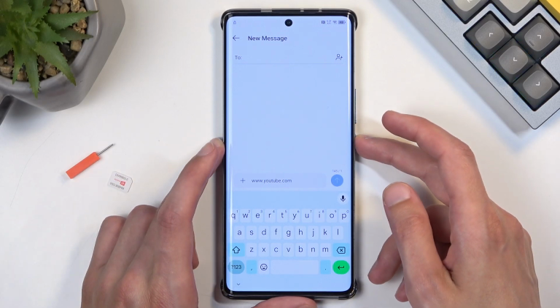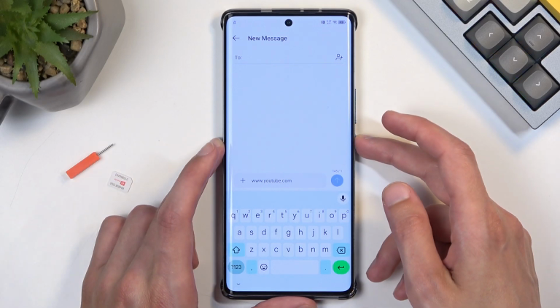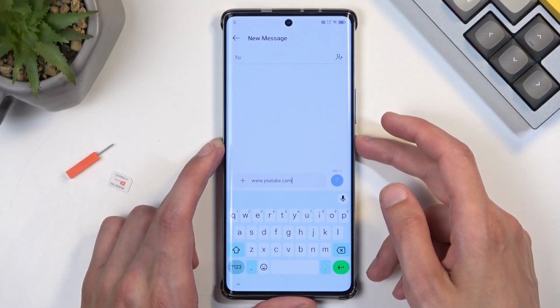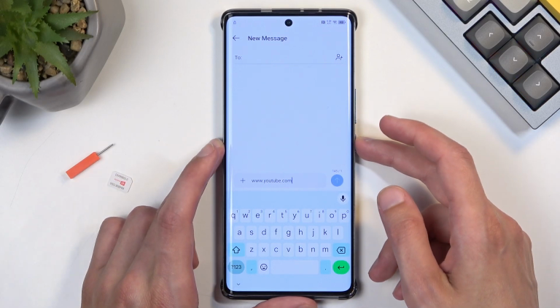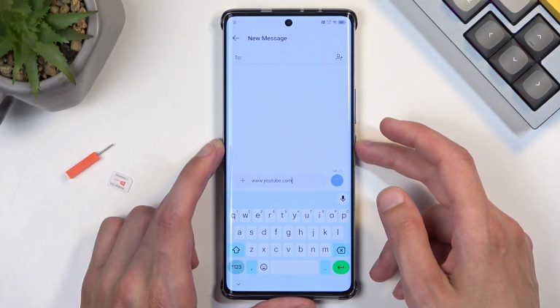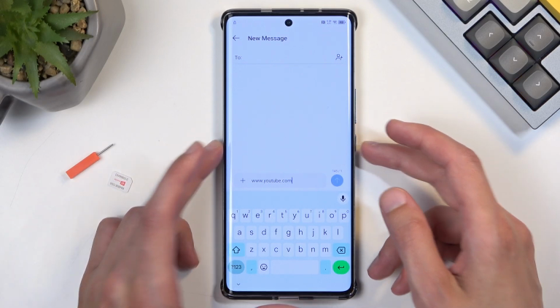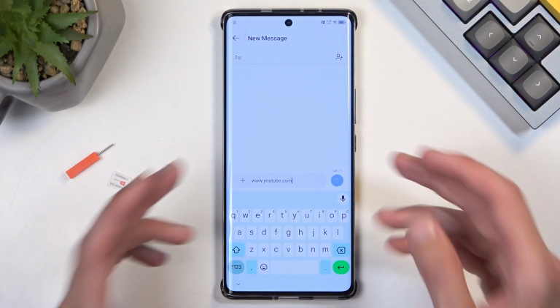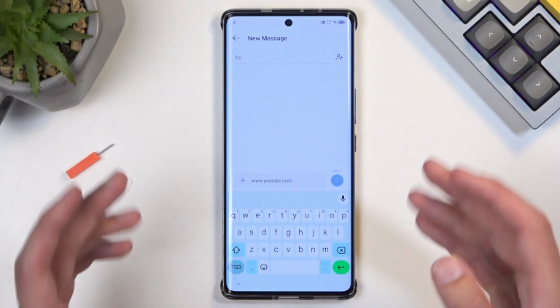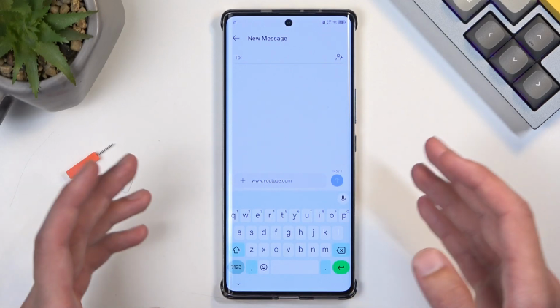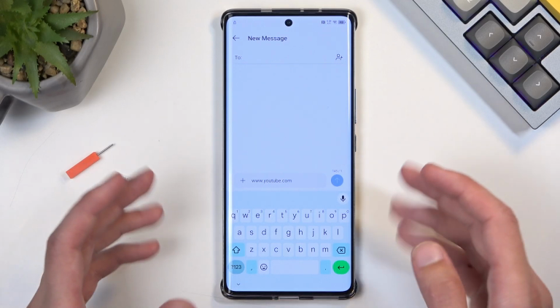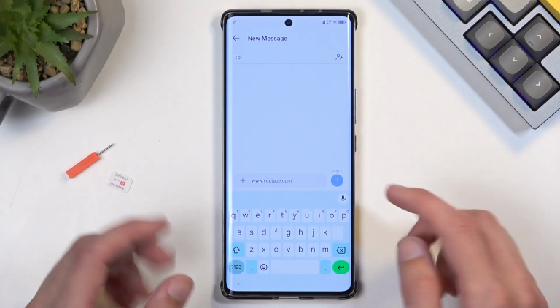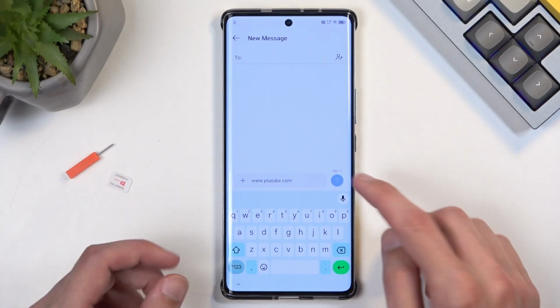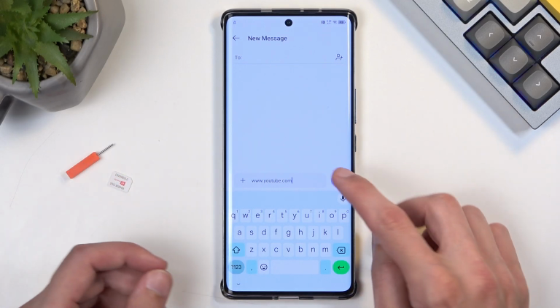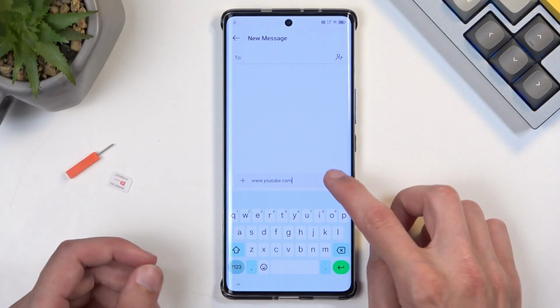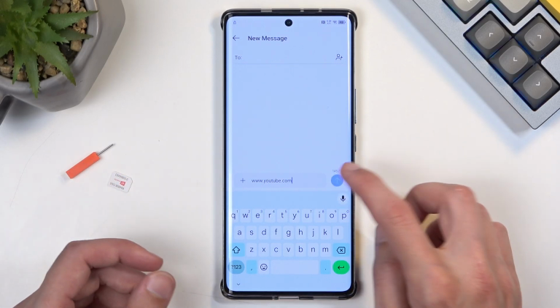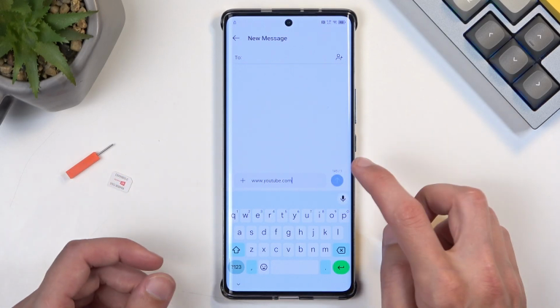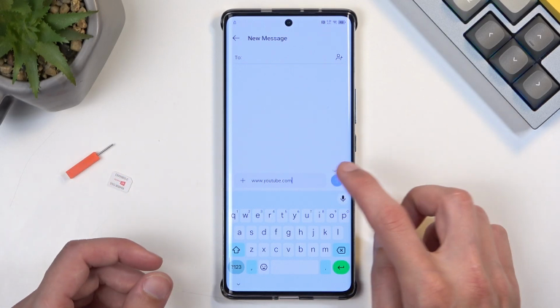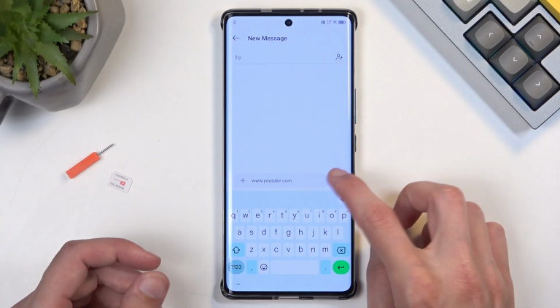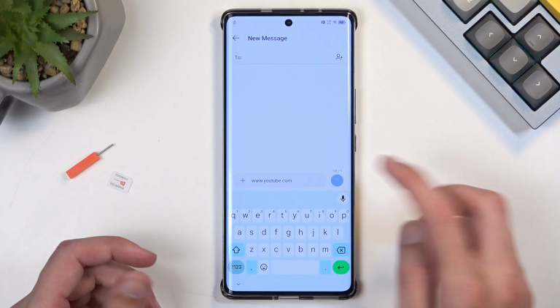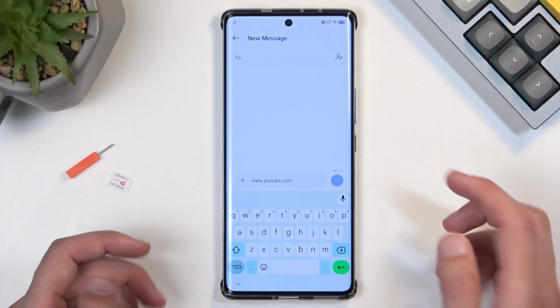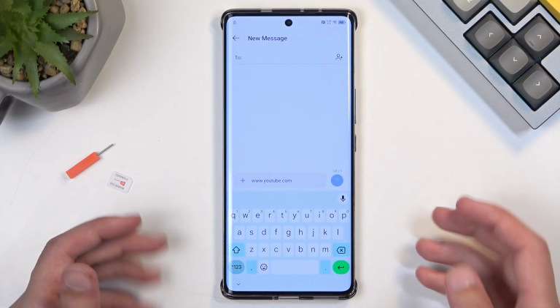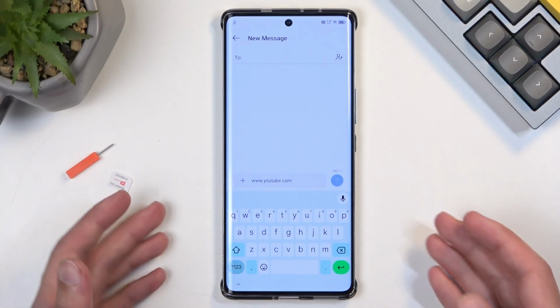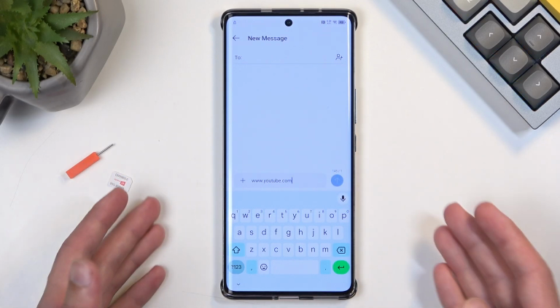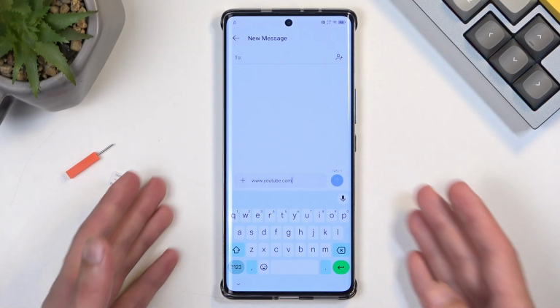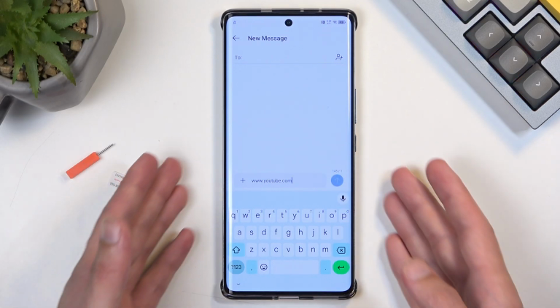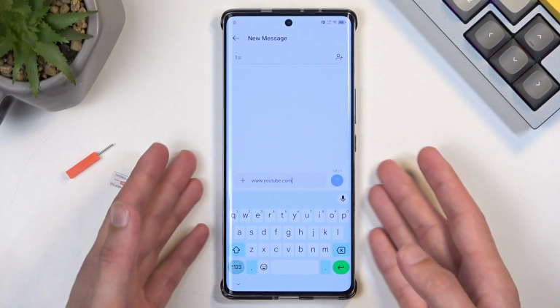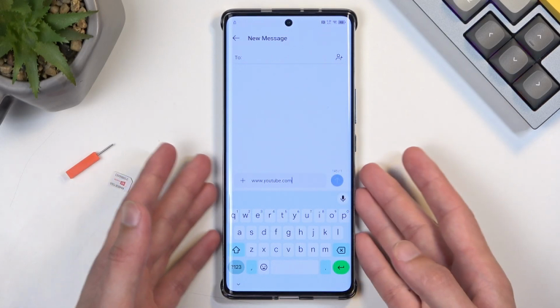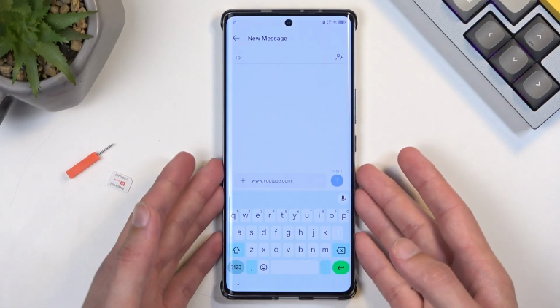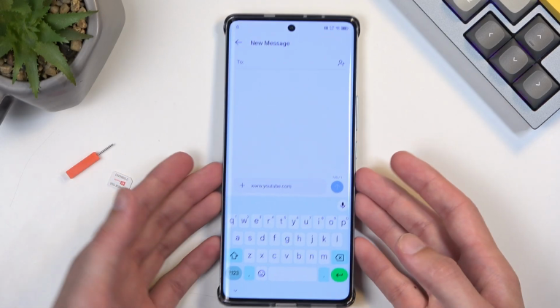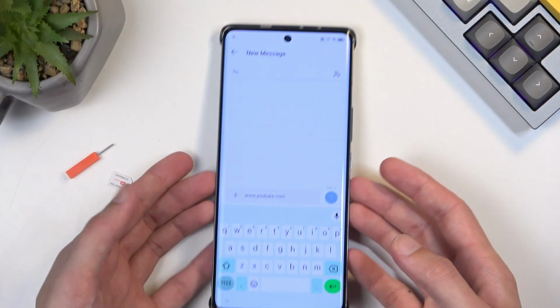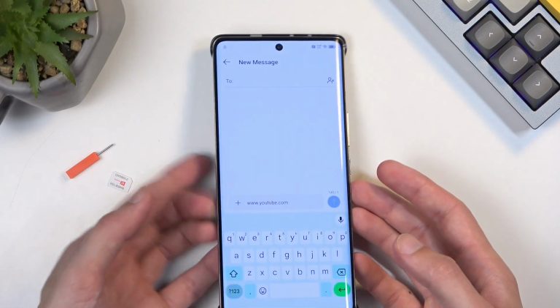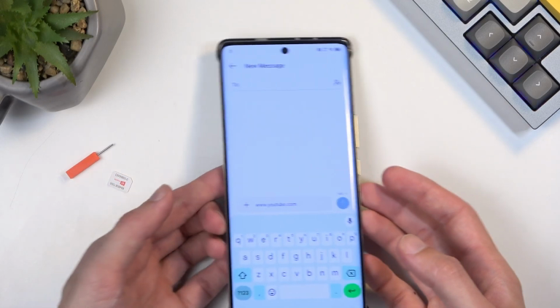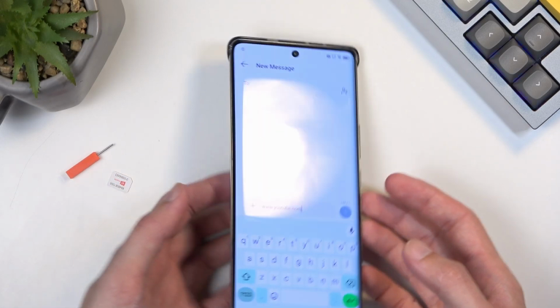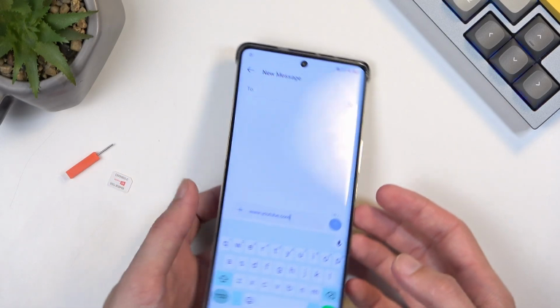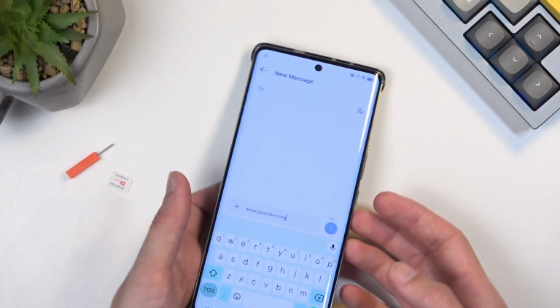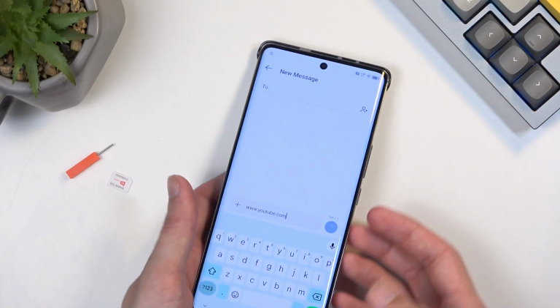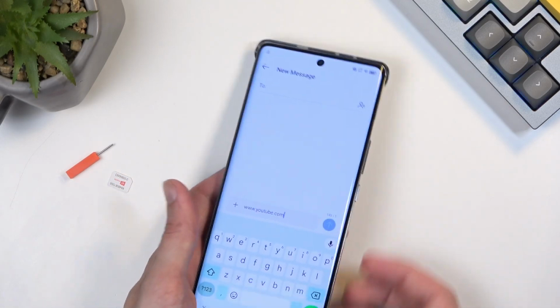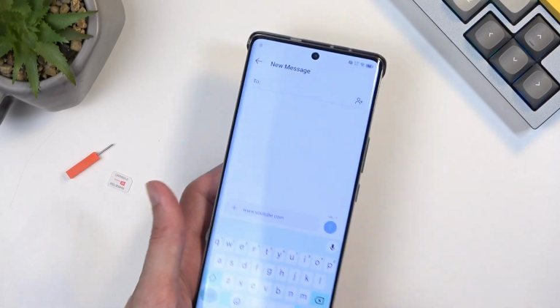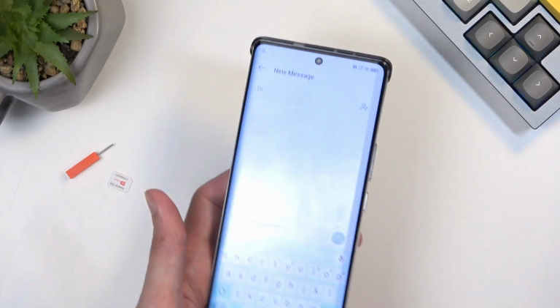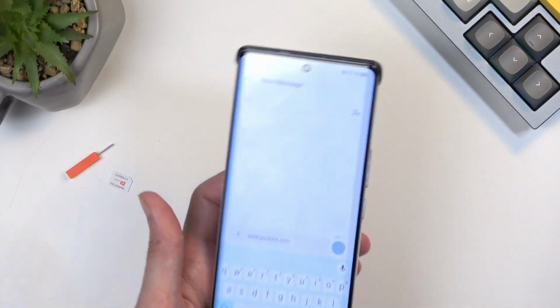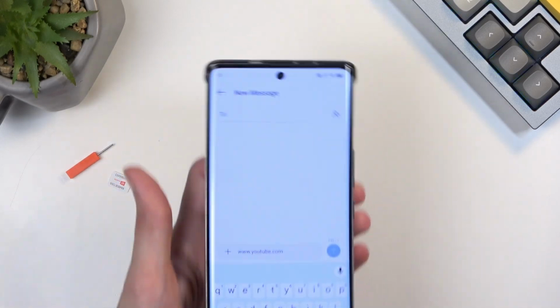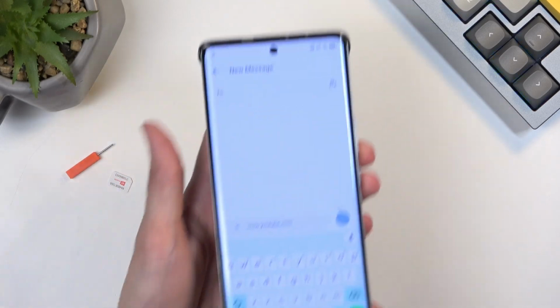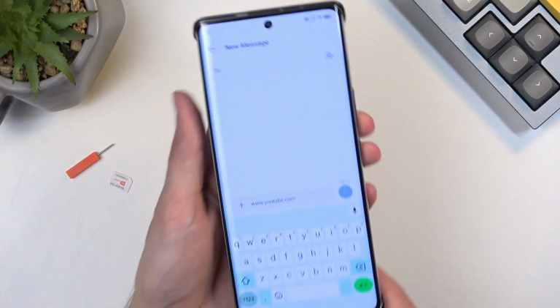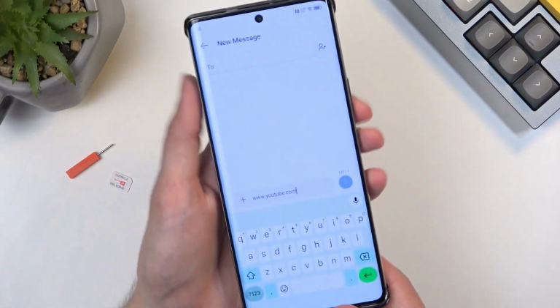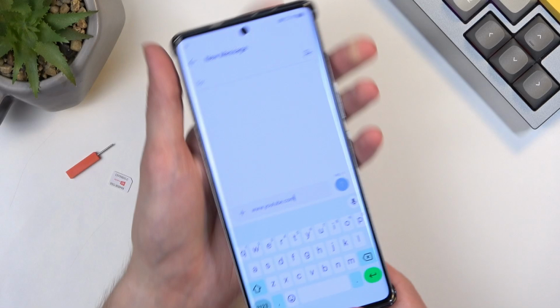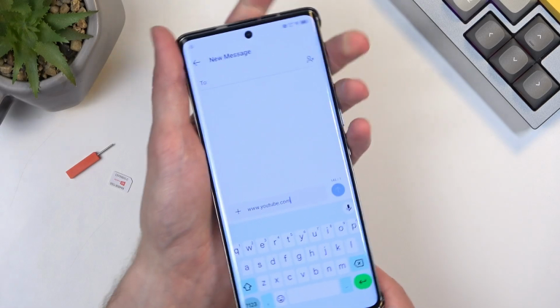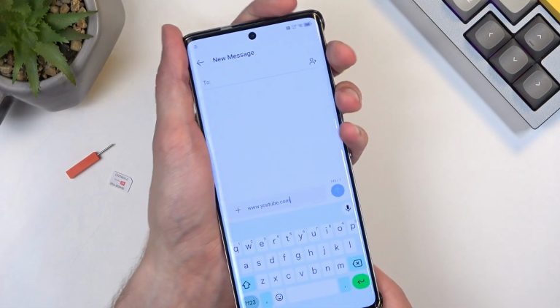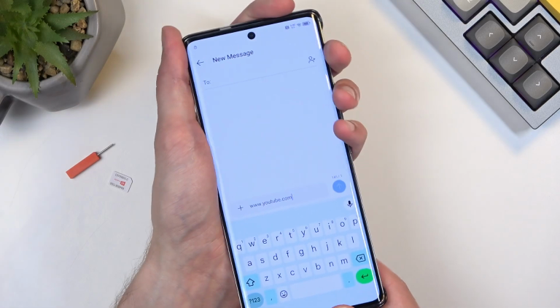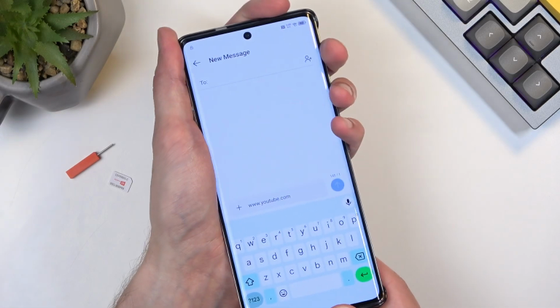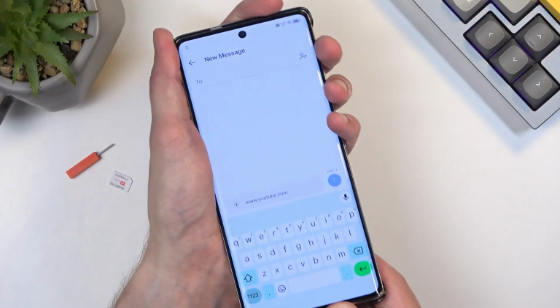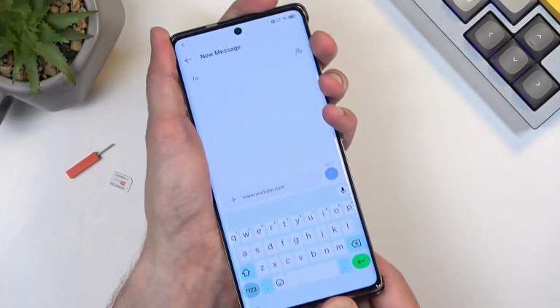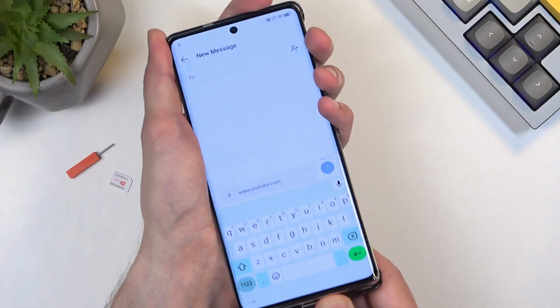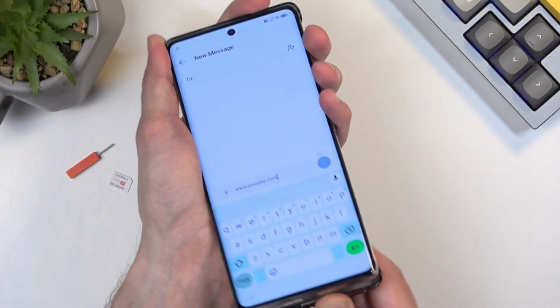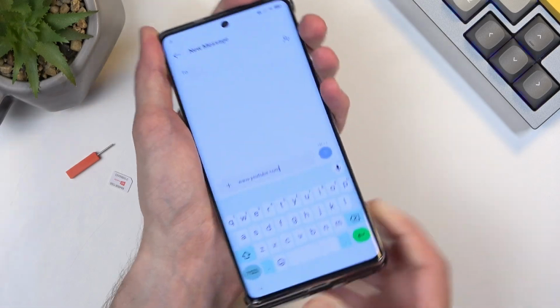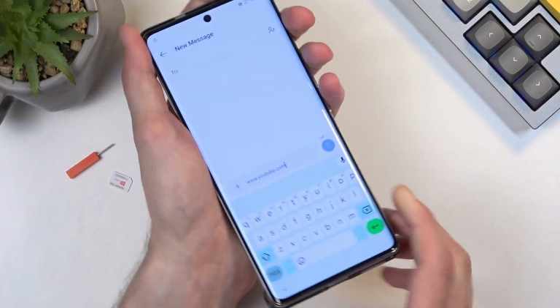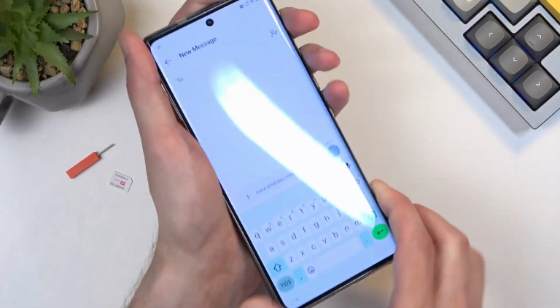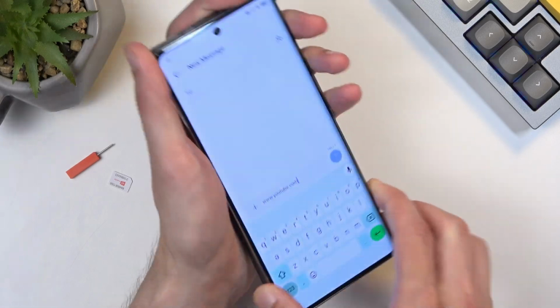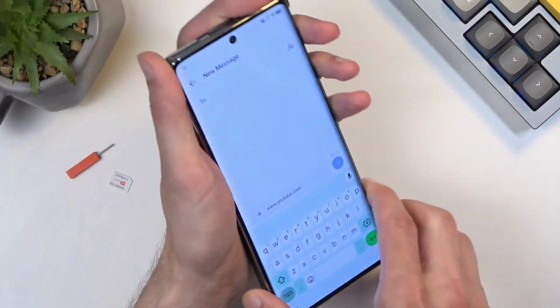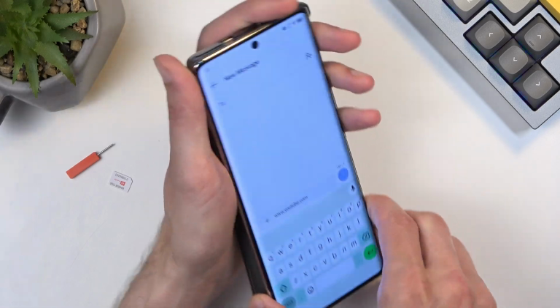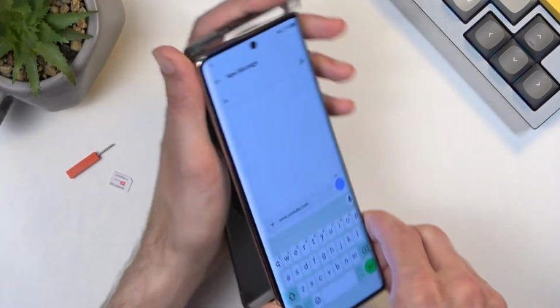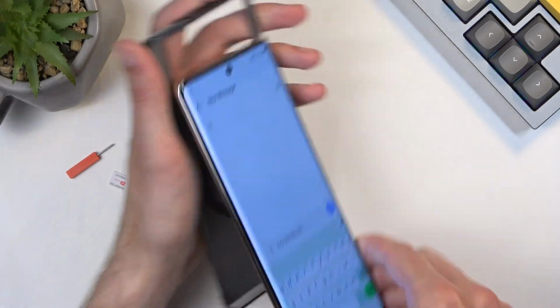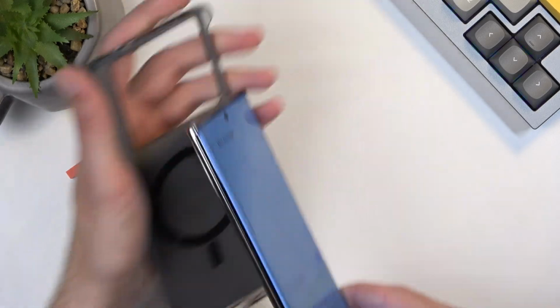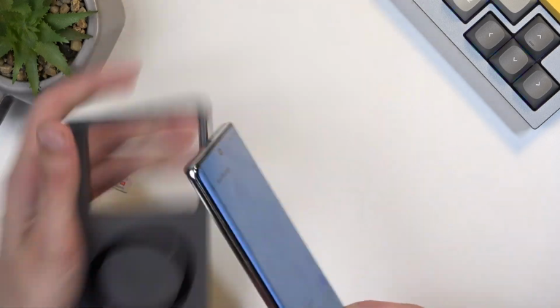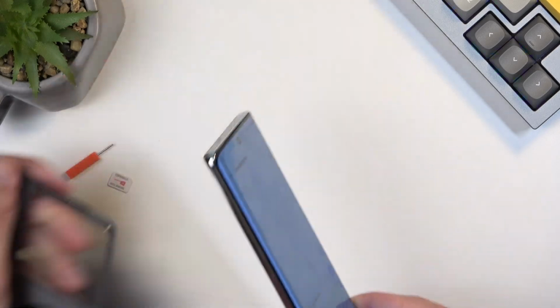I cannot send this because there is no SIM card in the device, so I'm going to quickly pop one in.